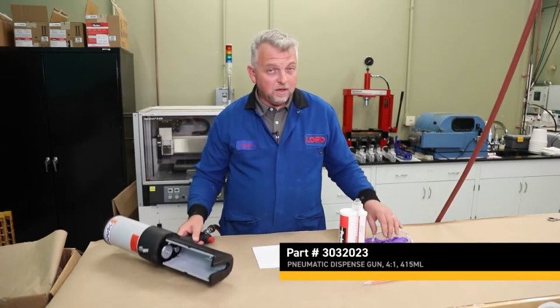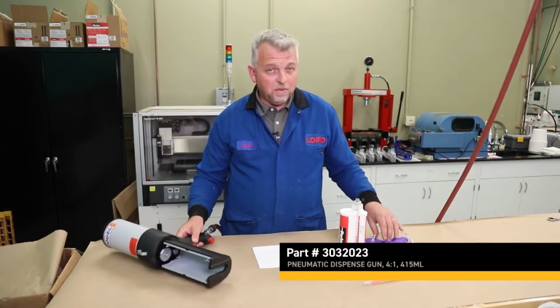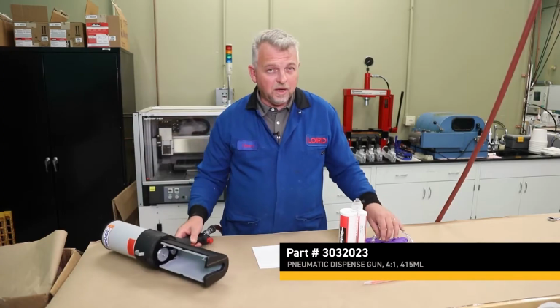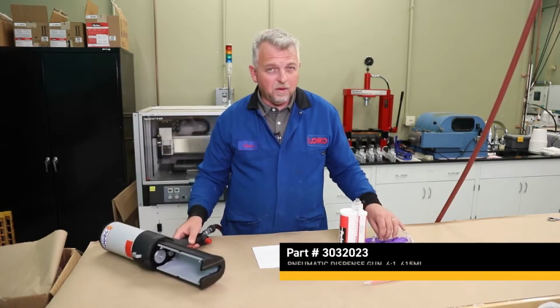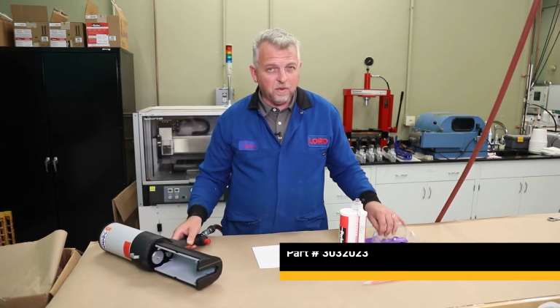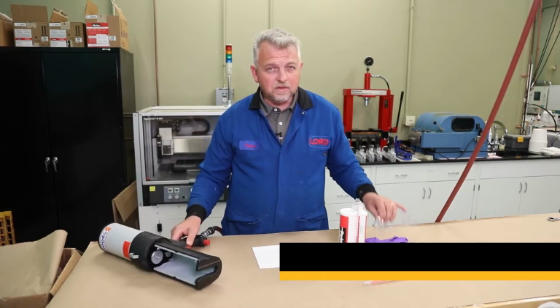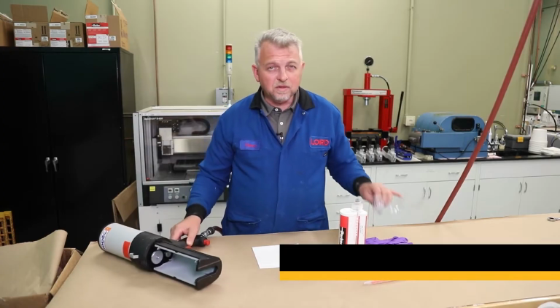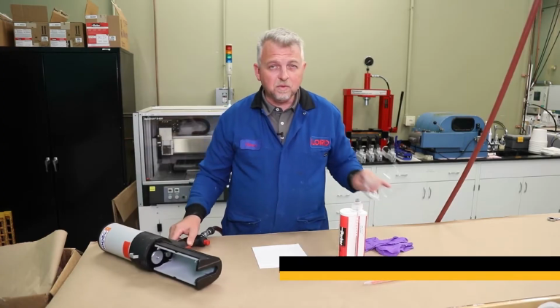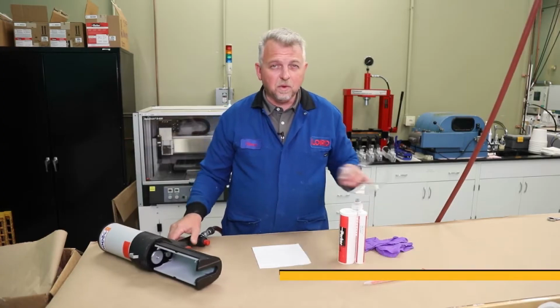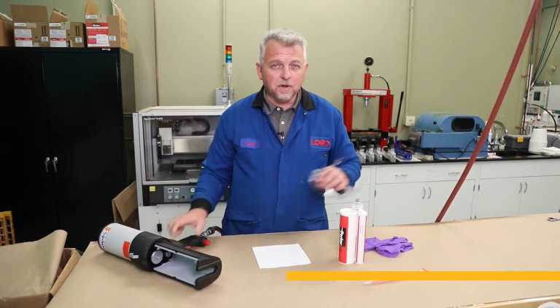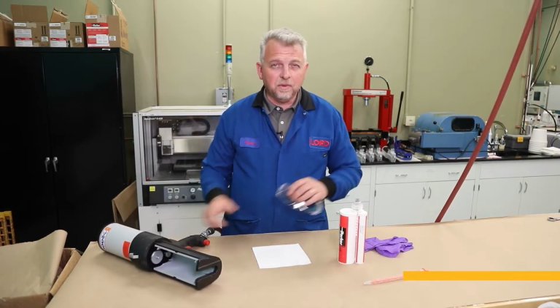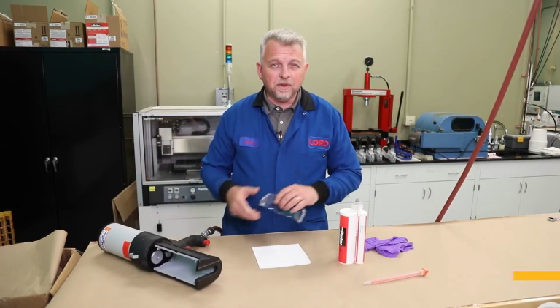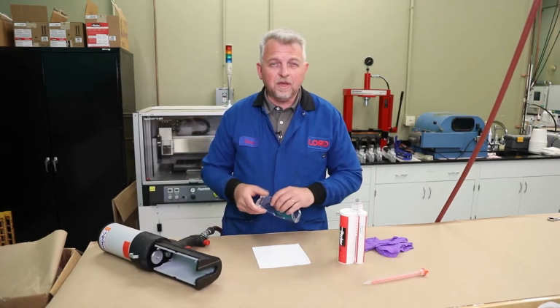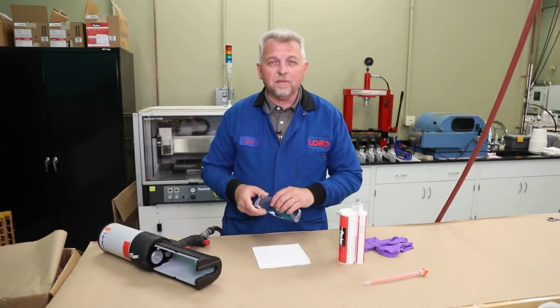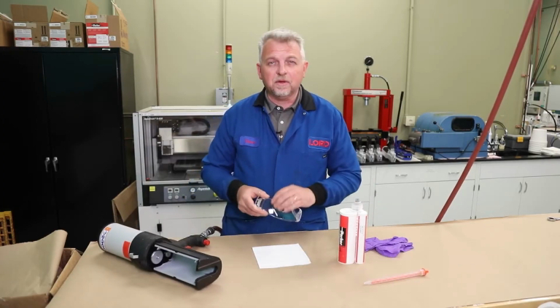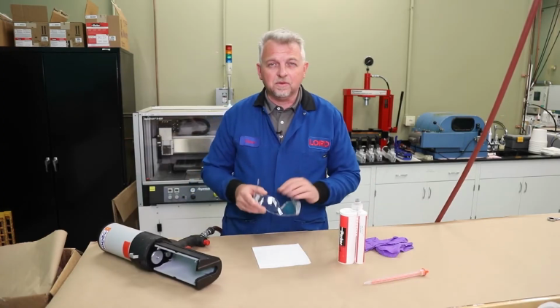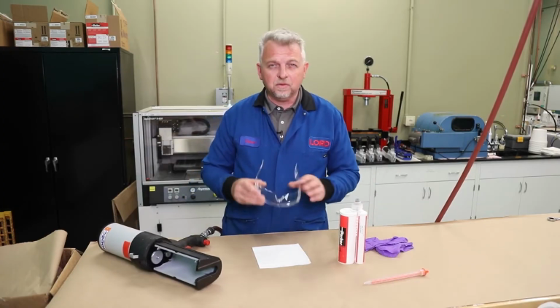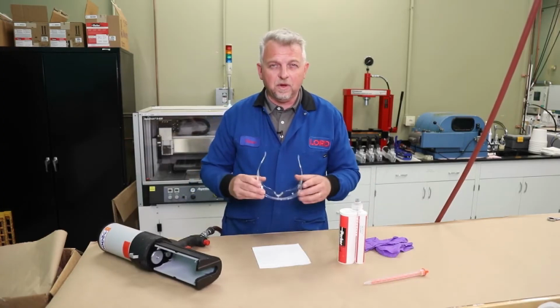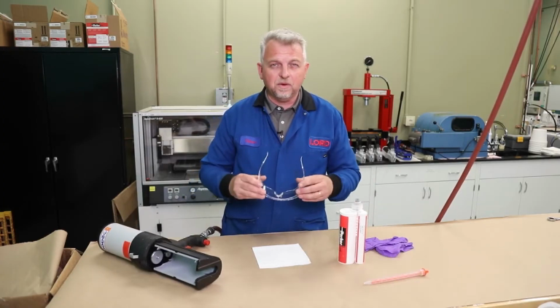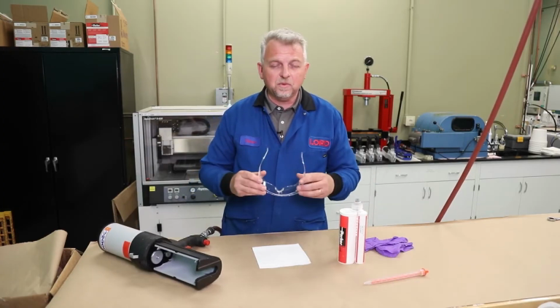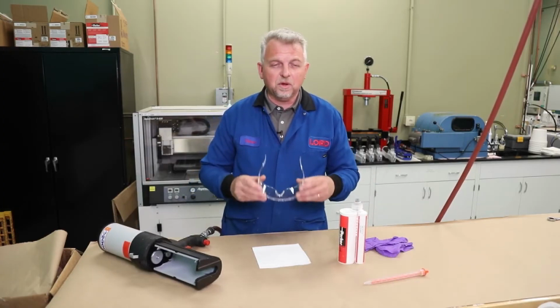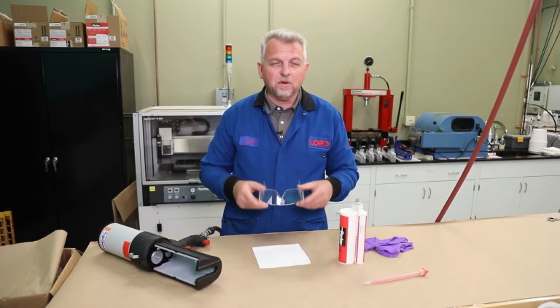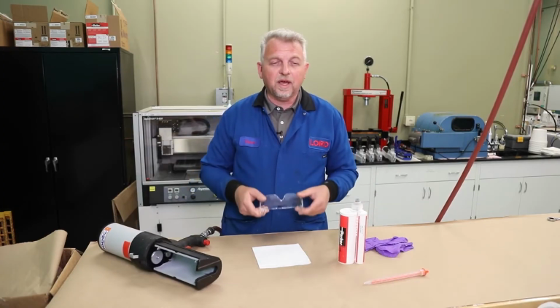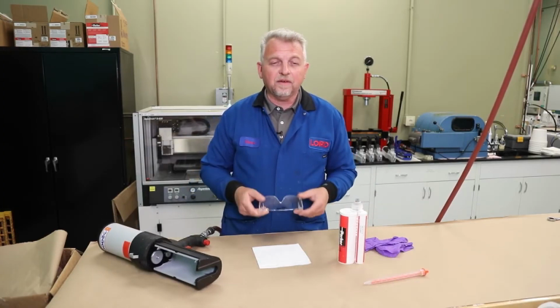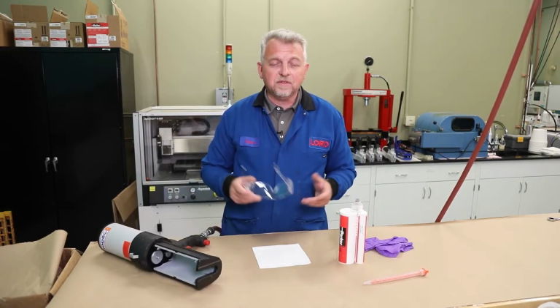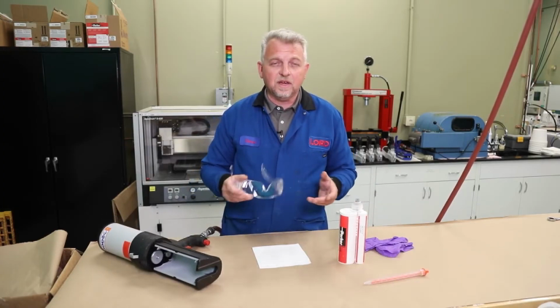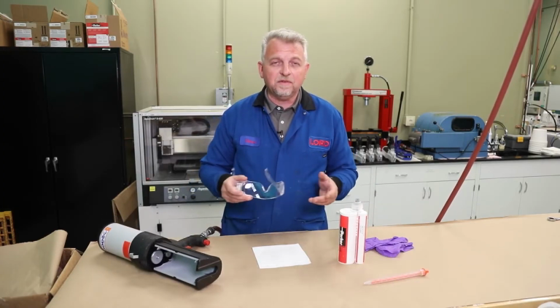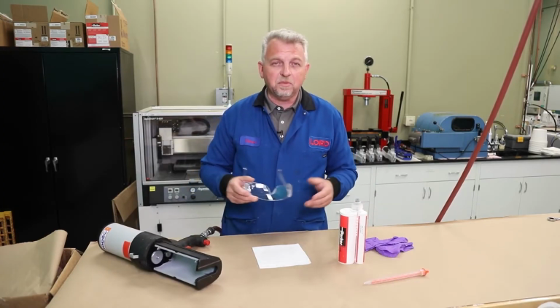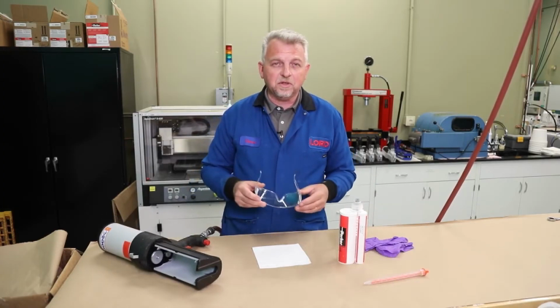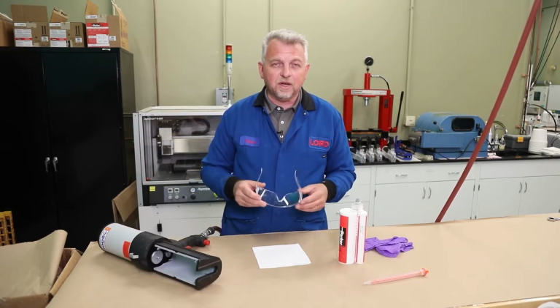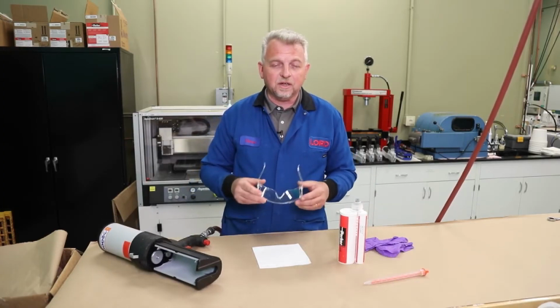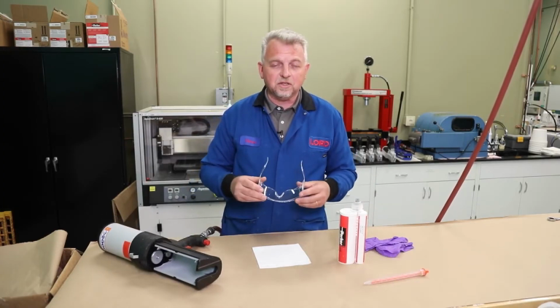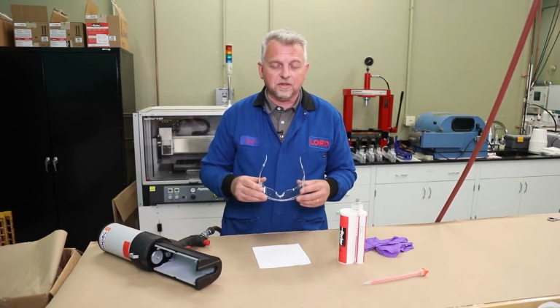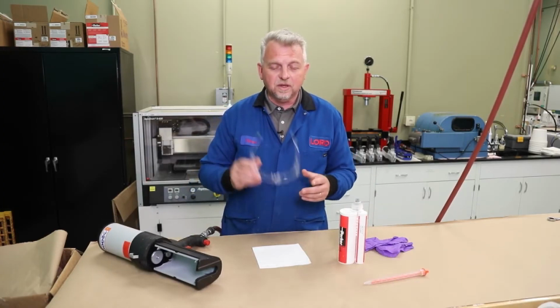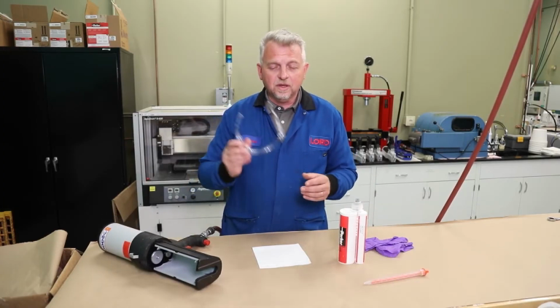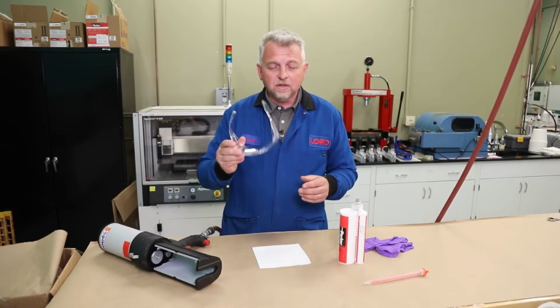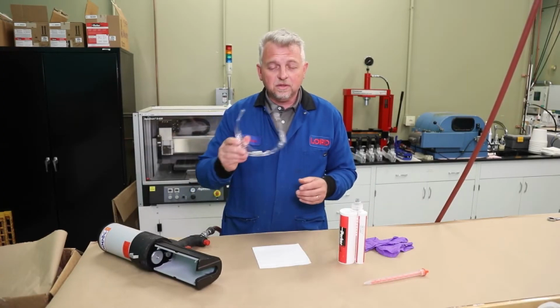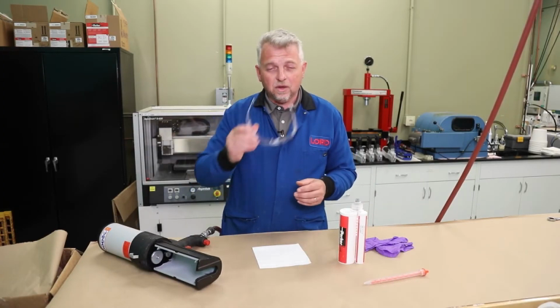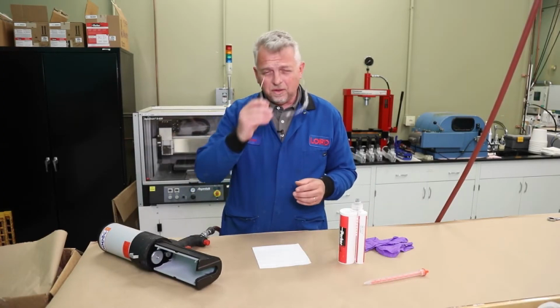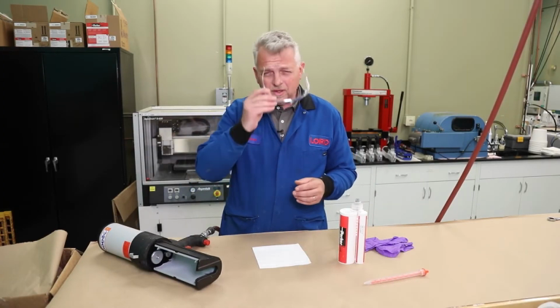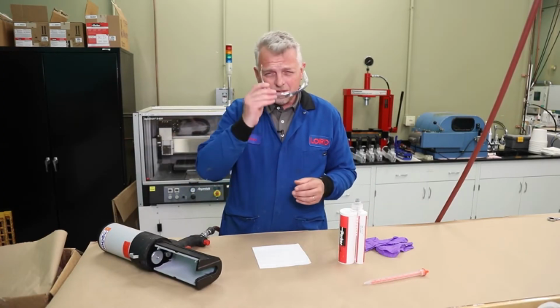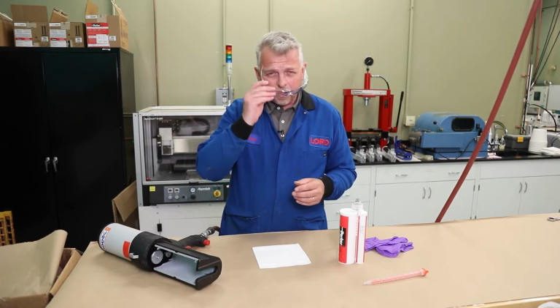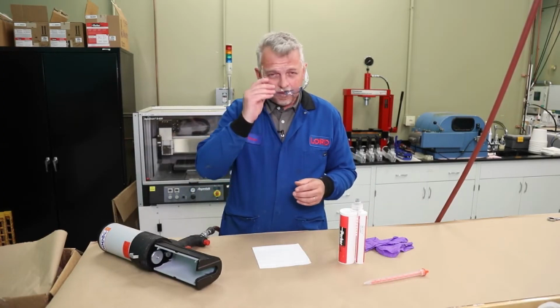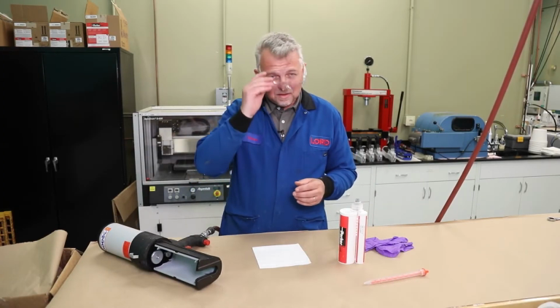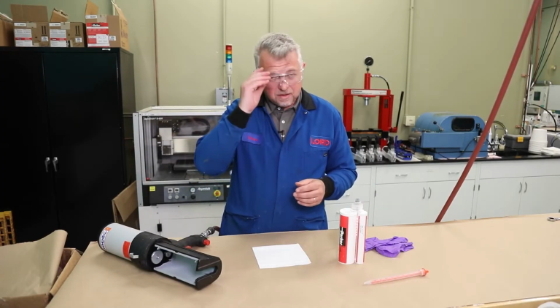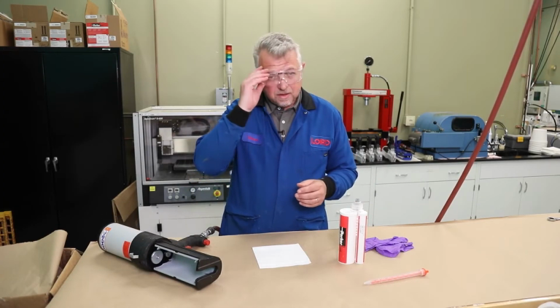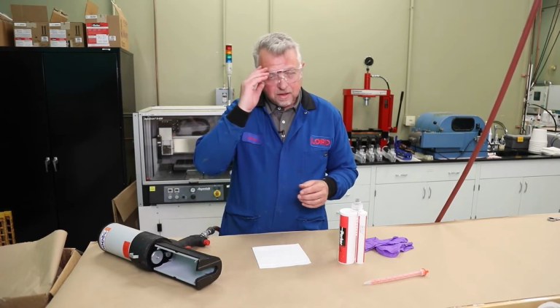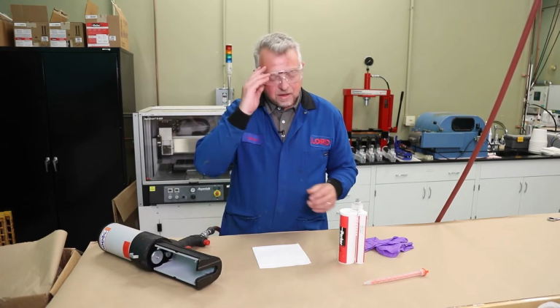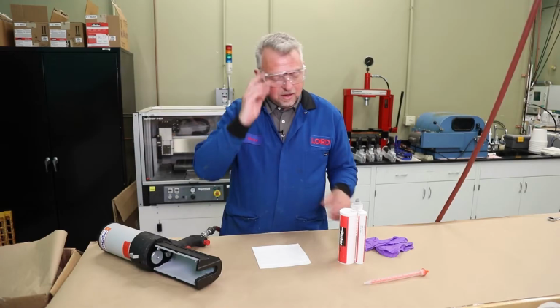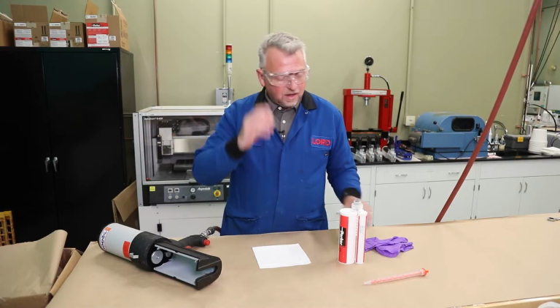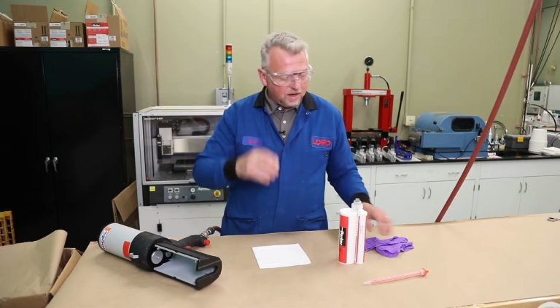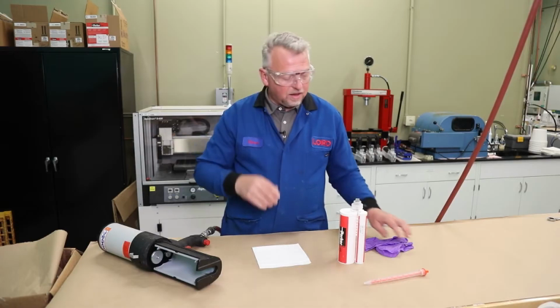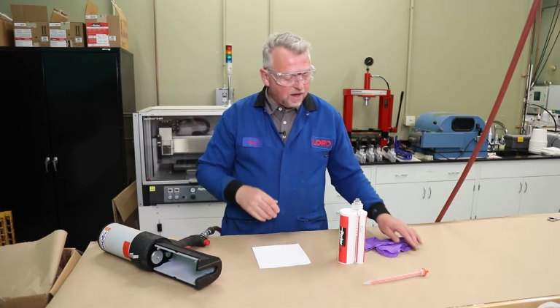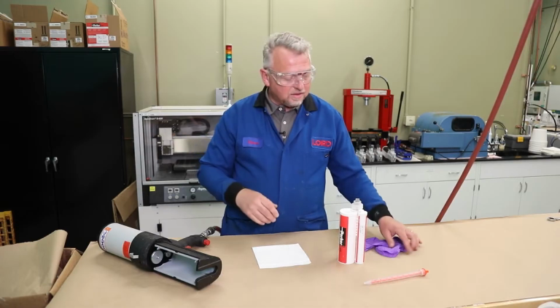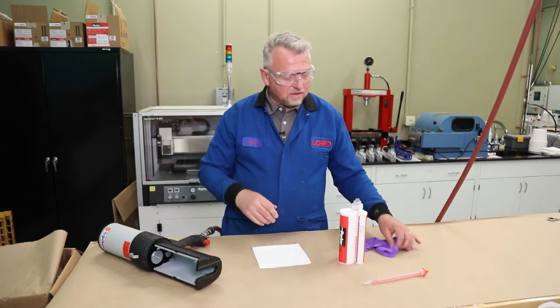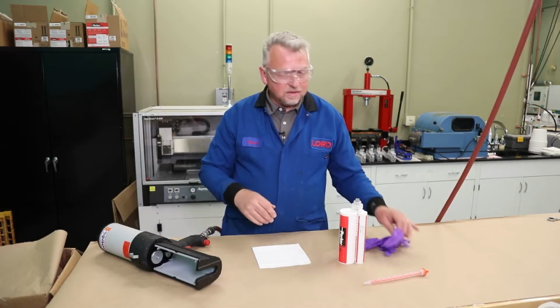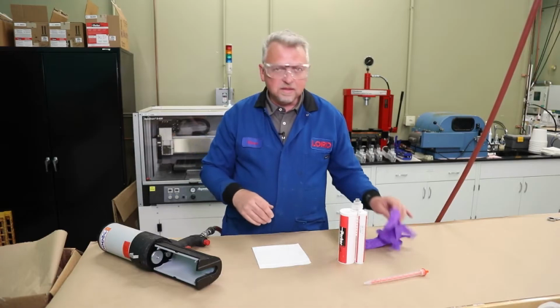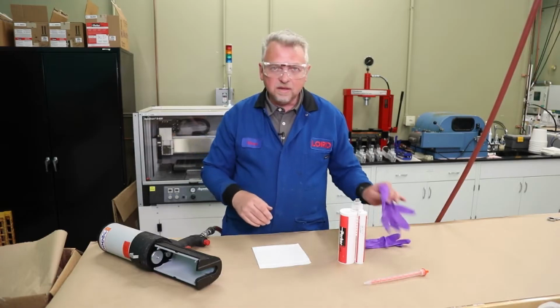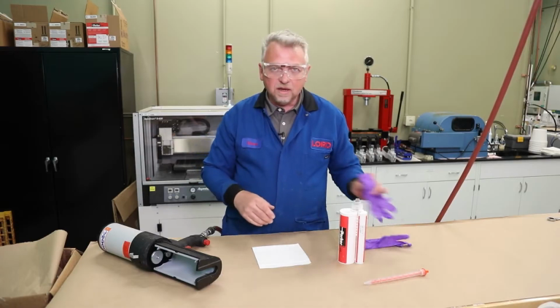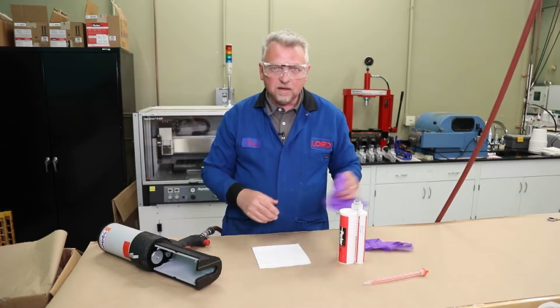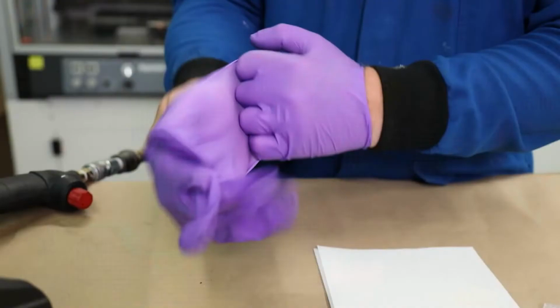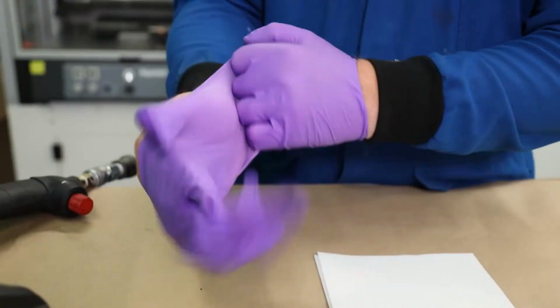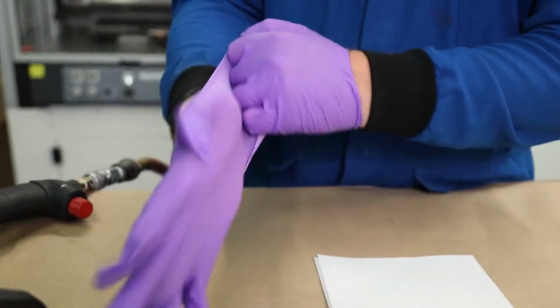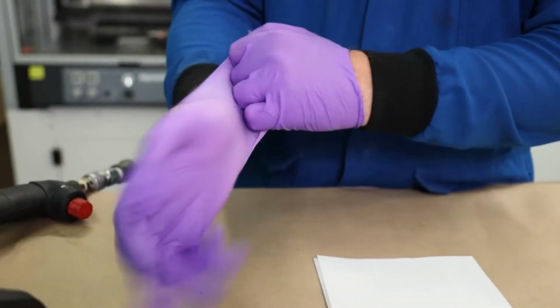To begin with, since working with chemicals, we always want to have safety protection. So in this case, safety glasses and gloves.